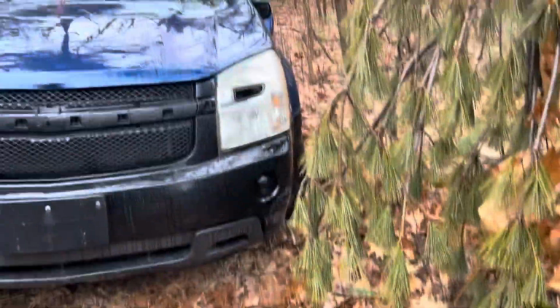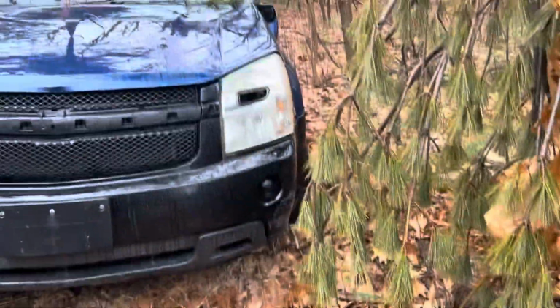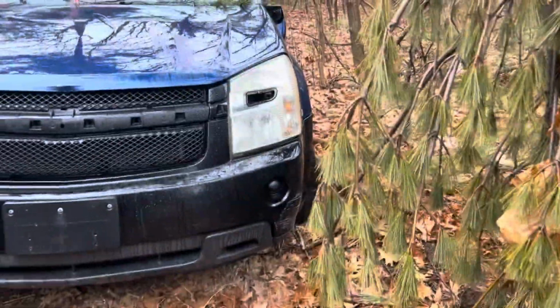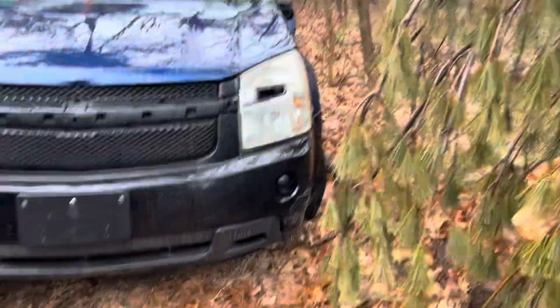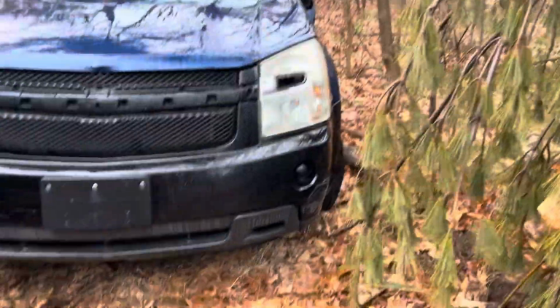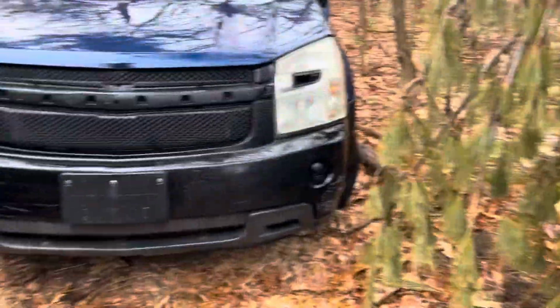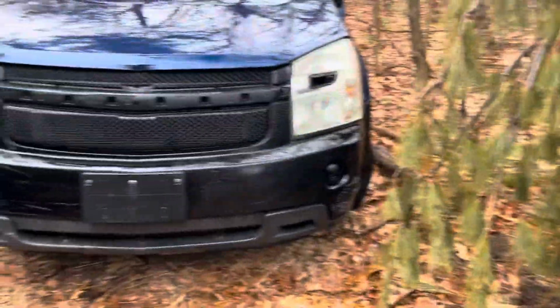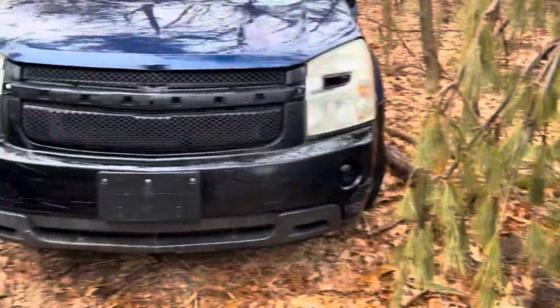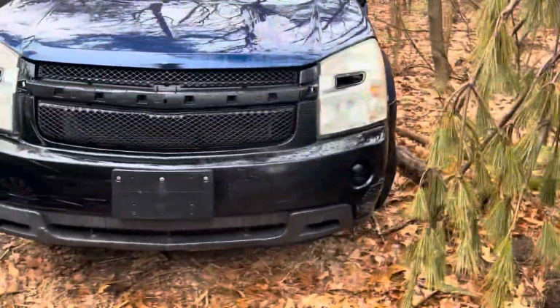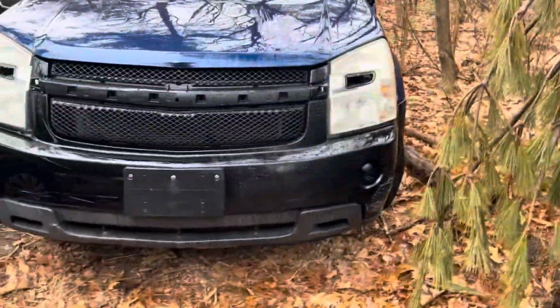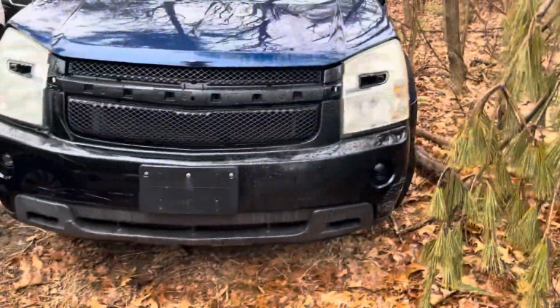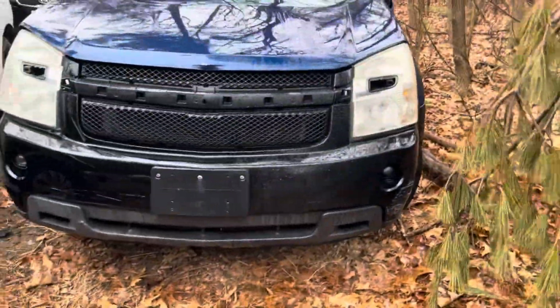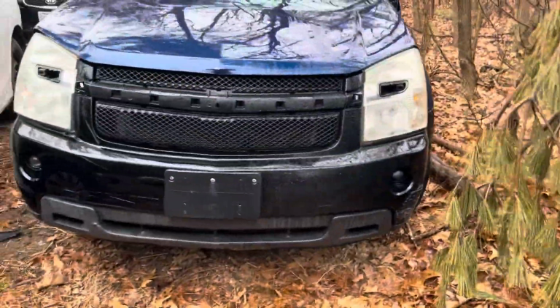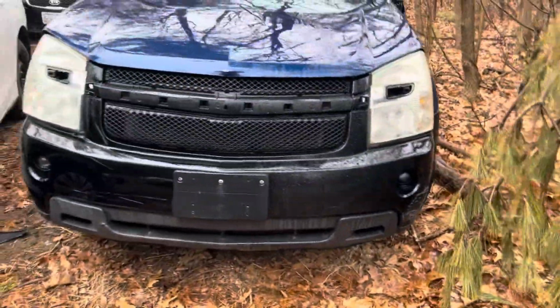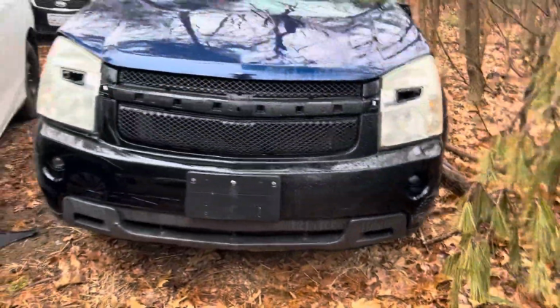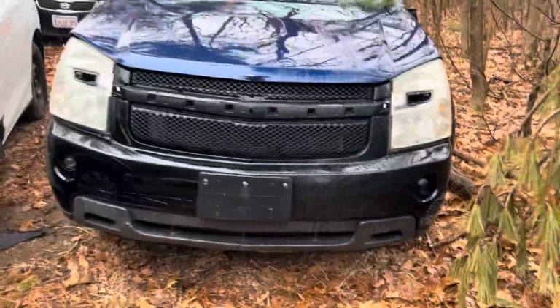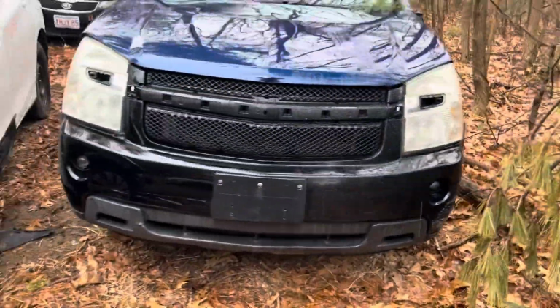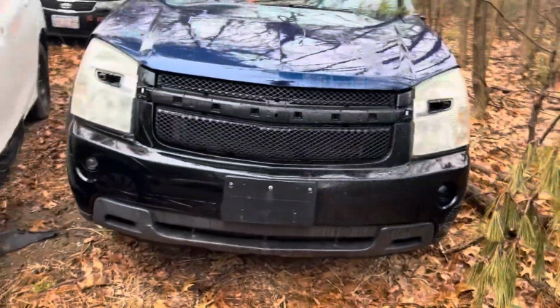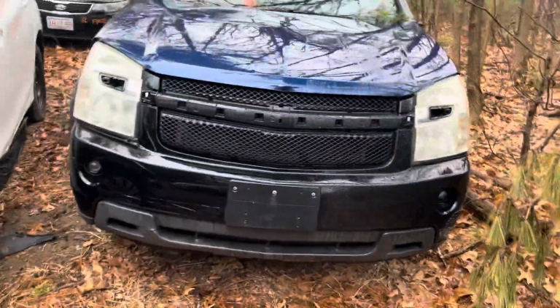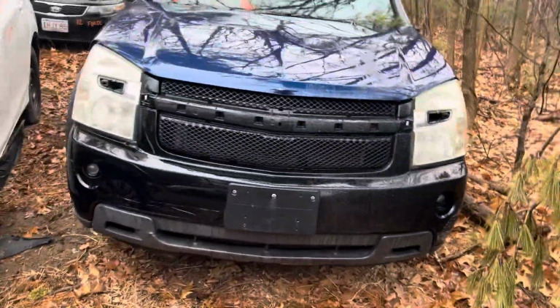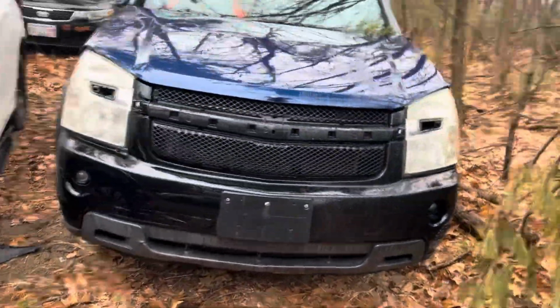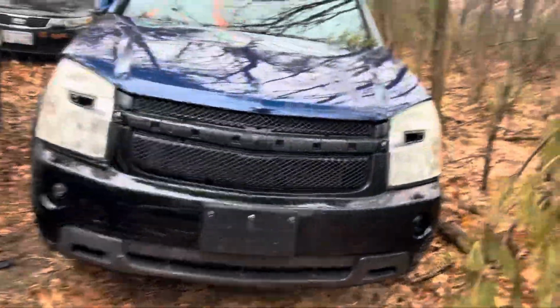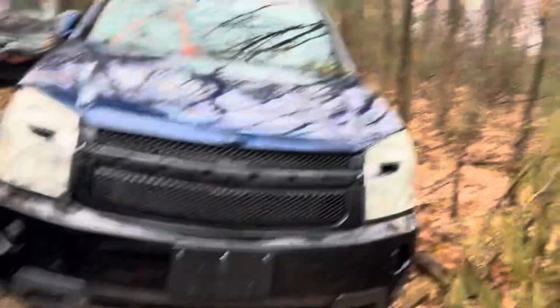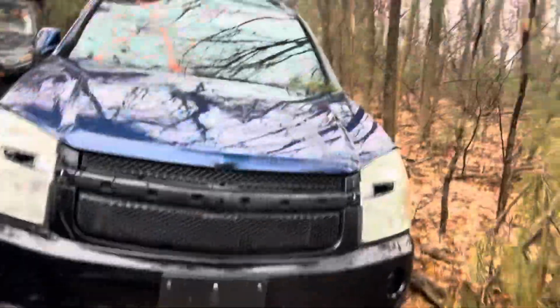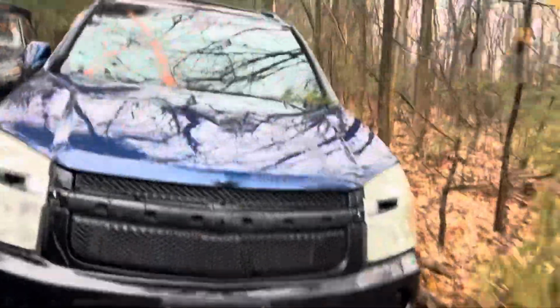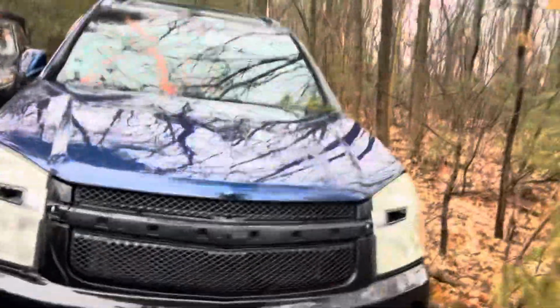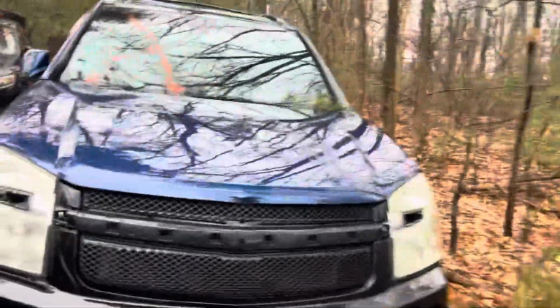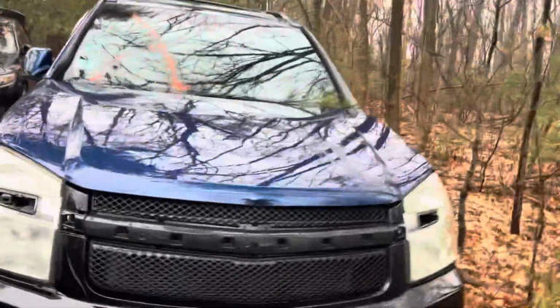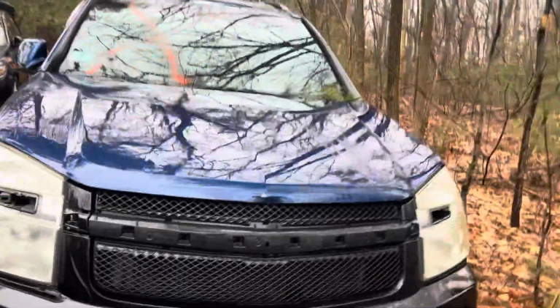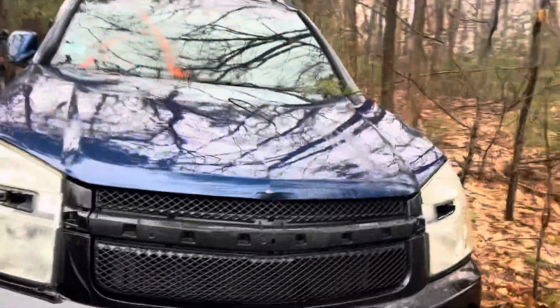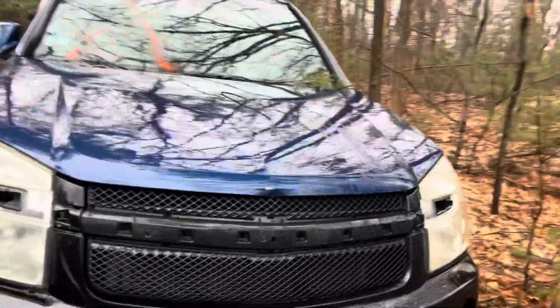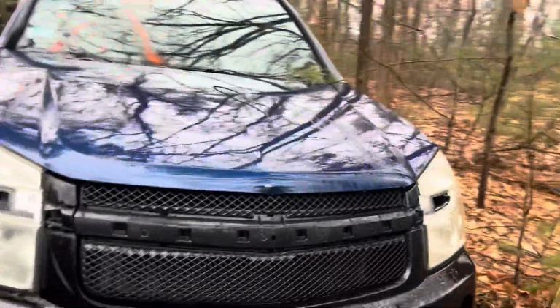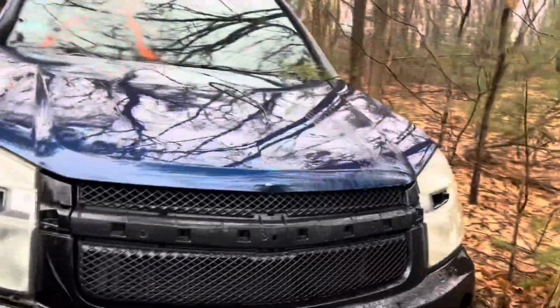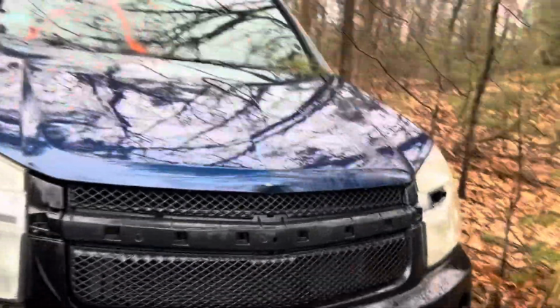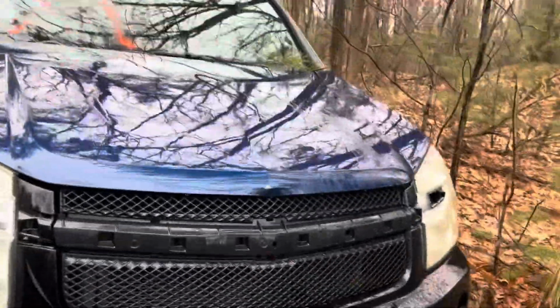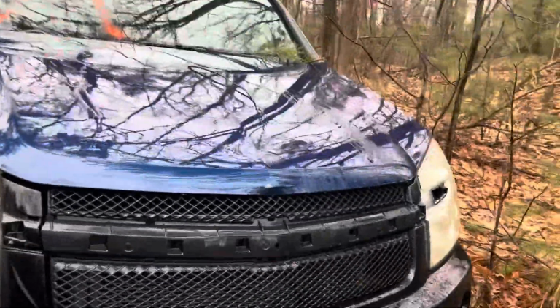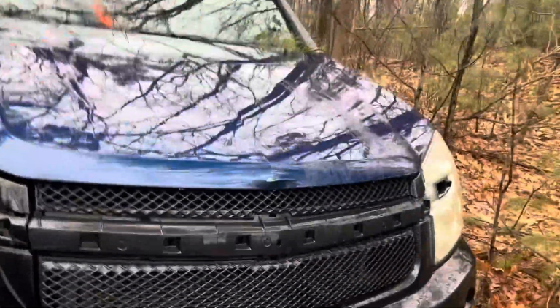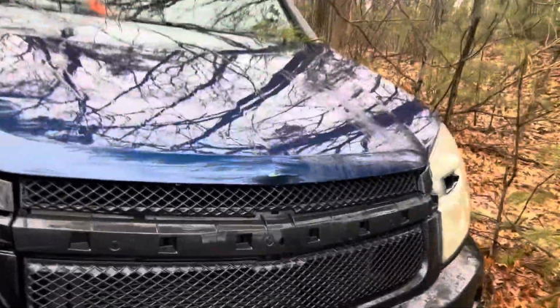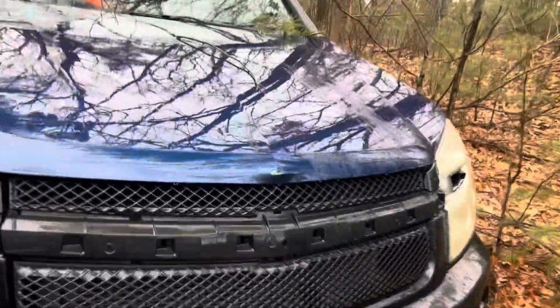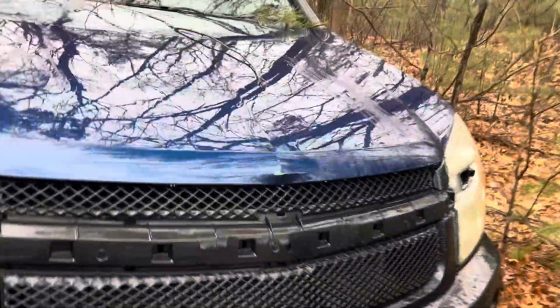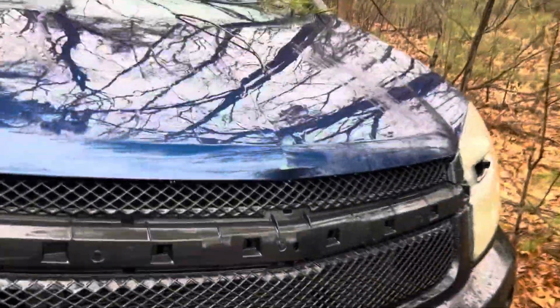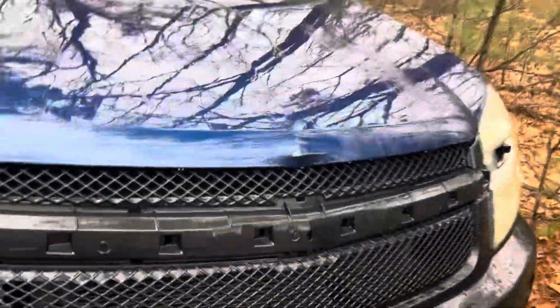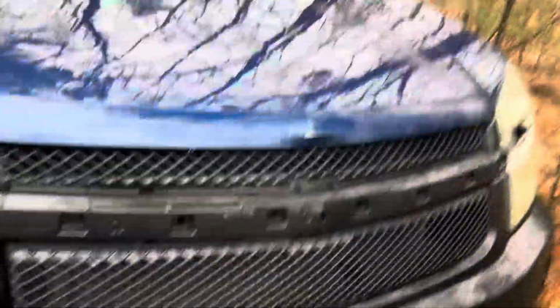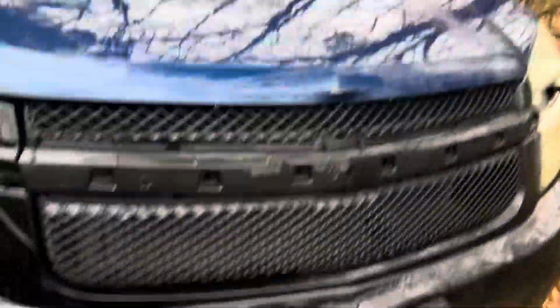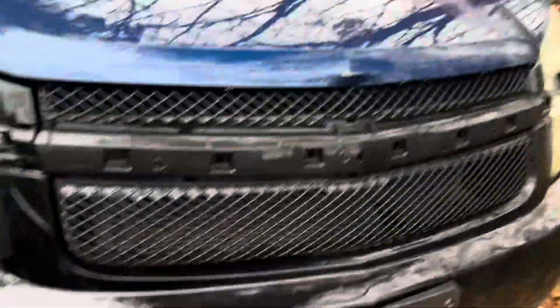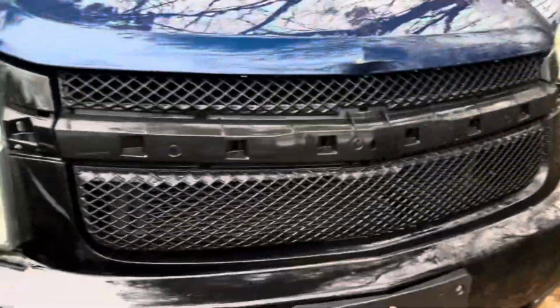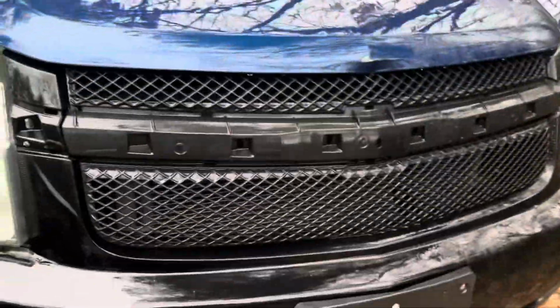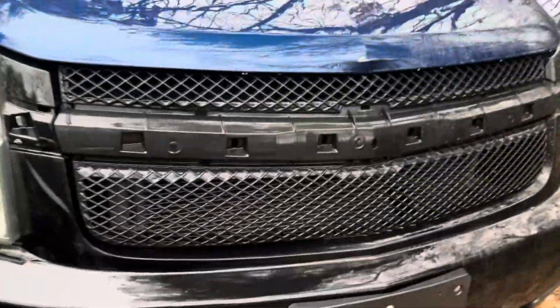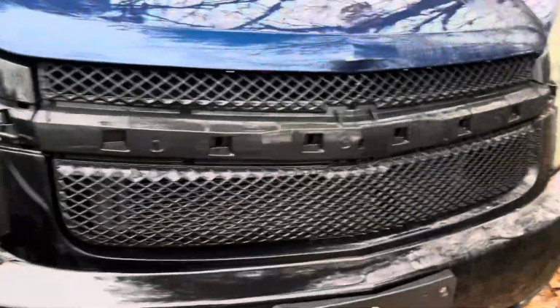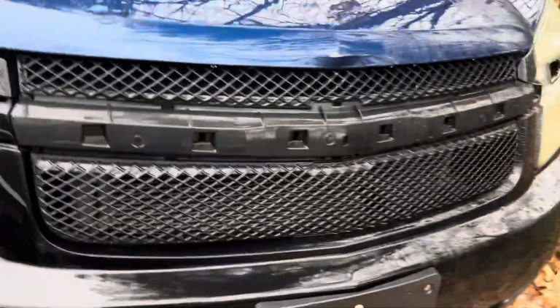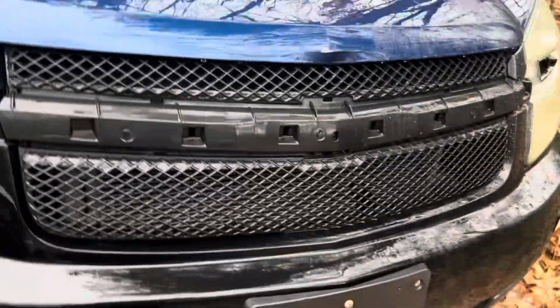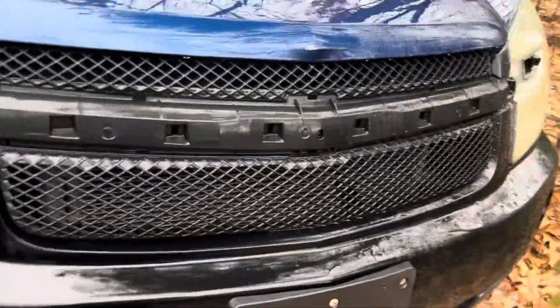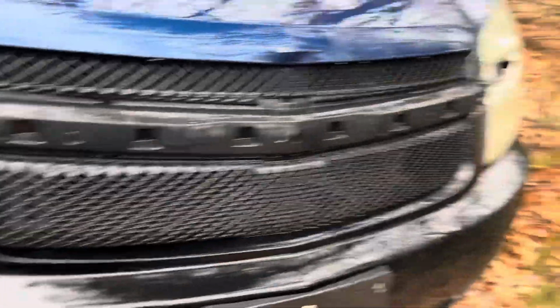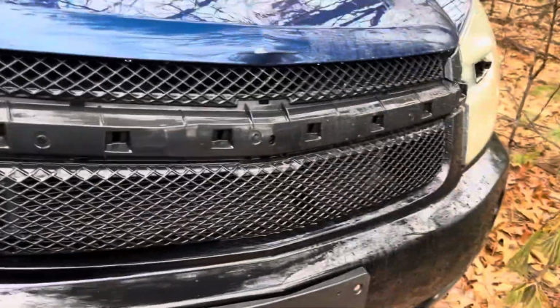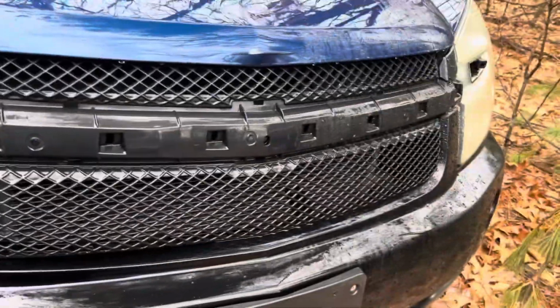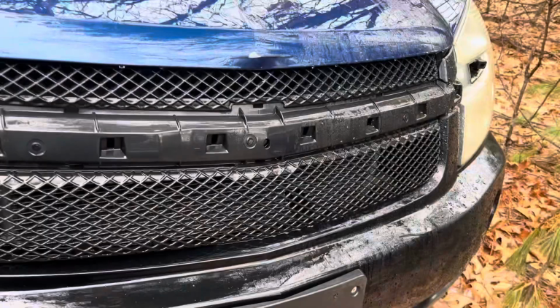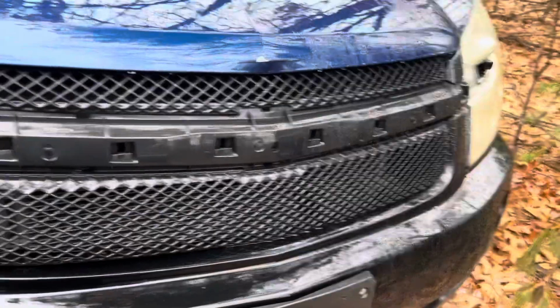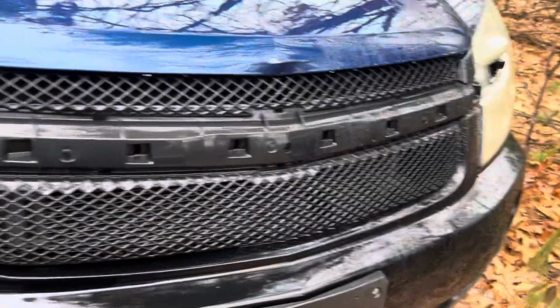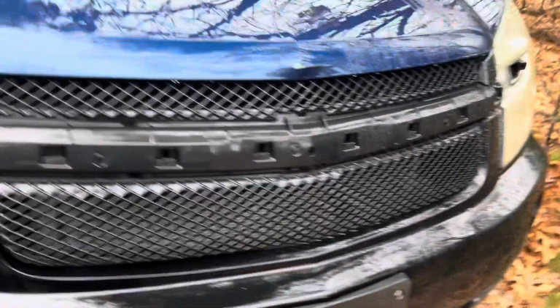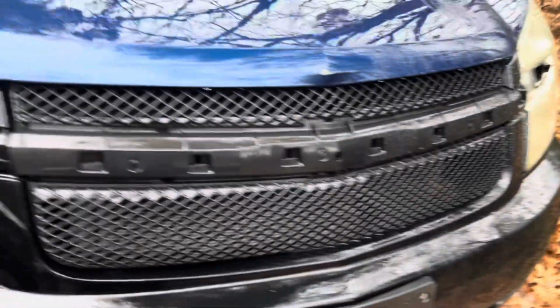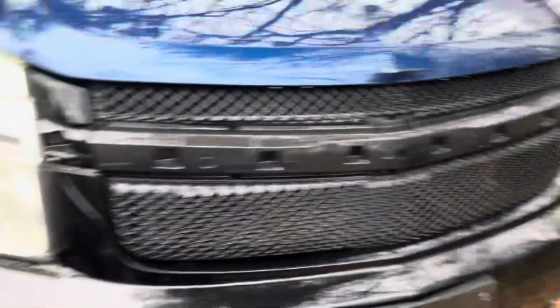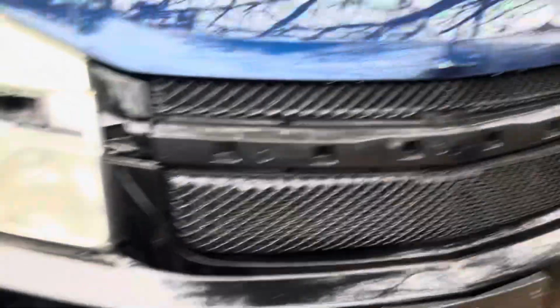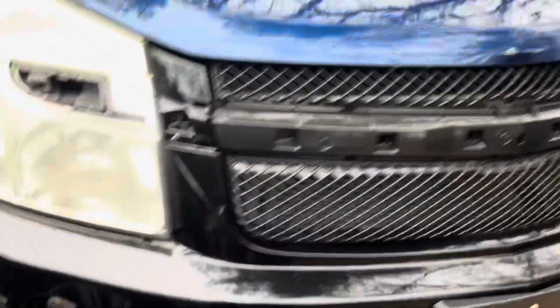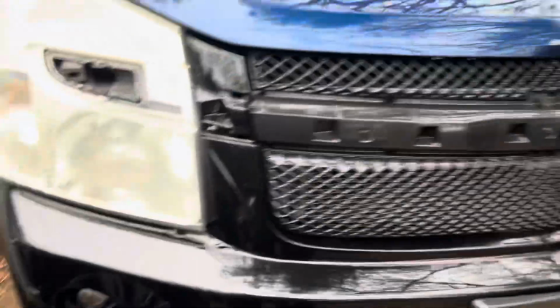Headlights from bumper all look good. Hood's junk — bent up. Grille's missing the chrome and the emblem.